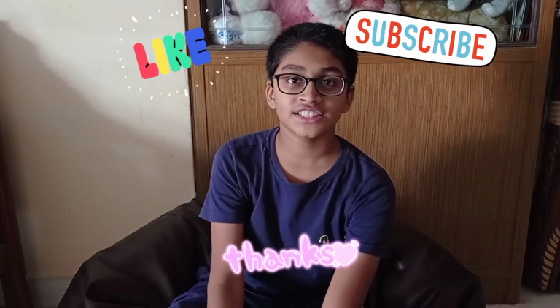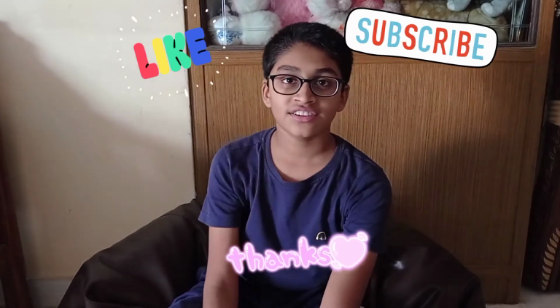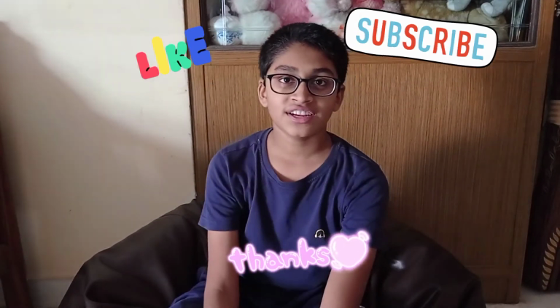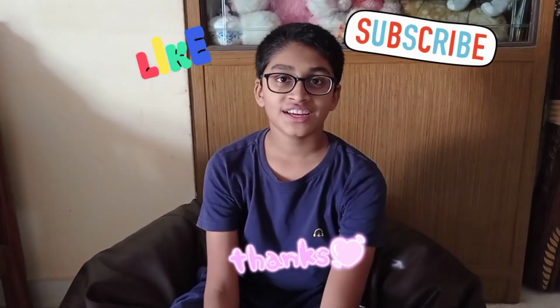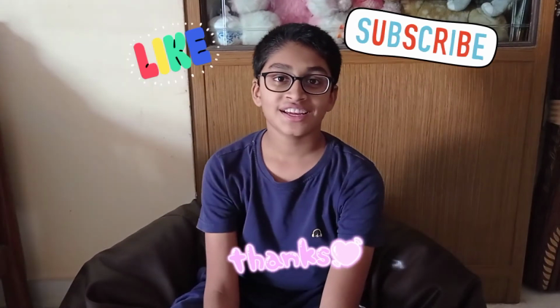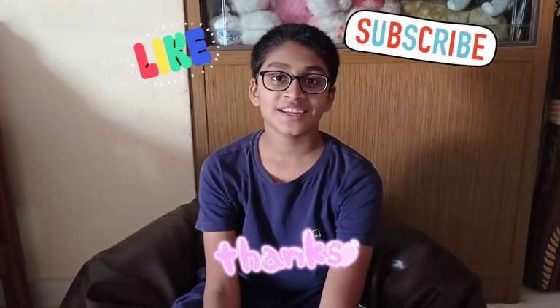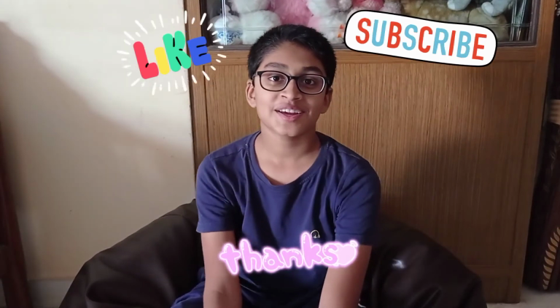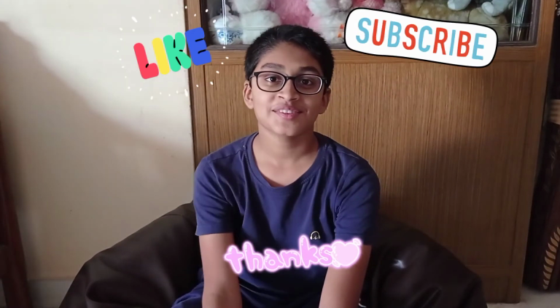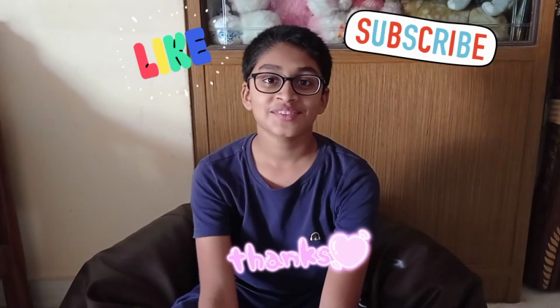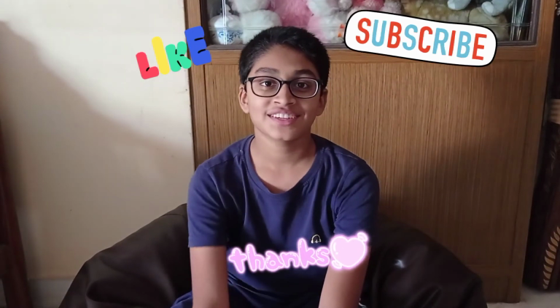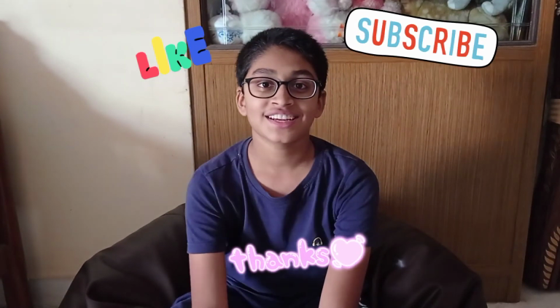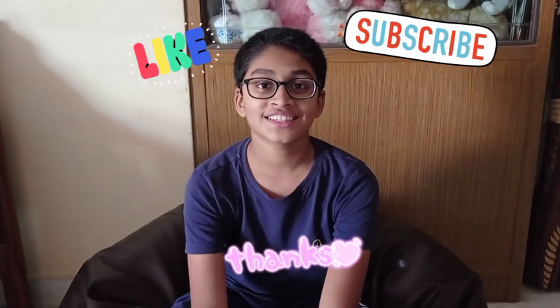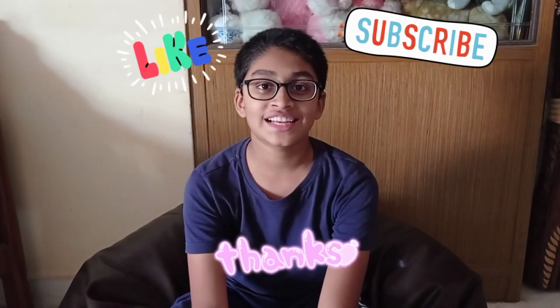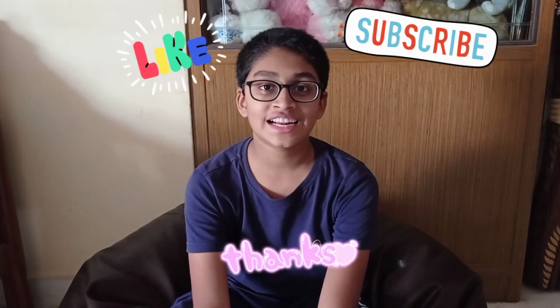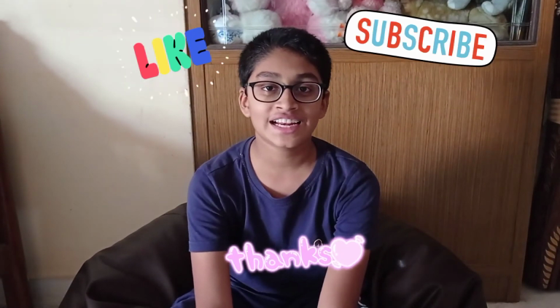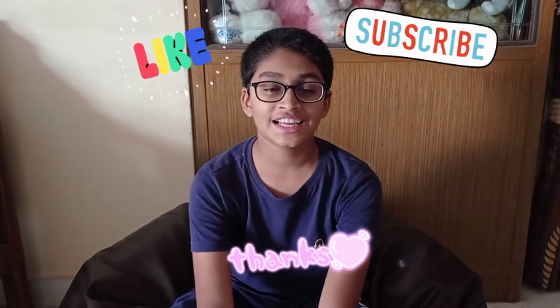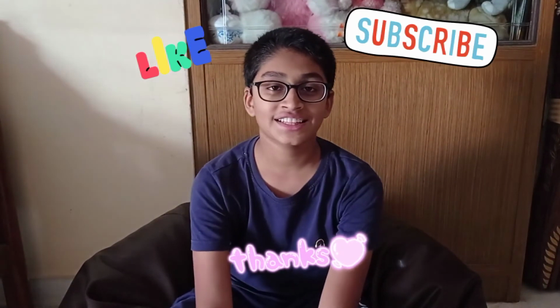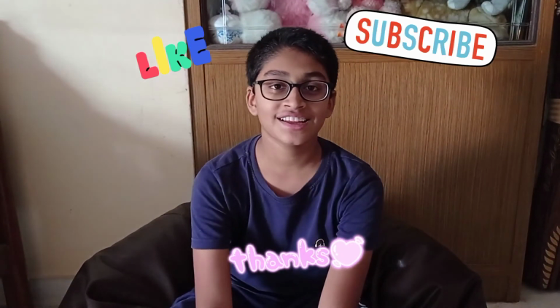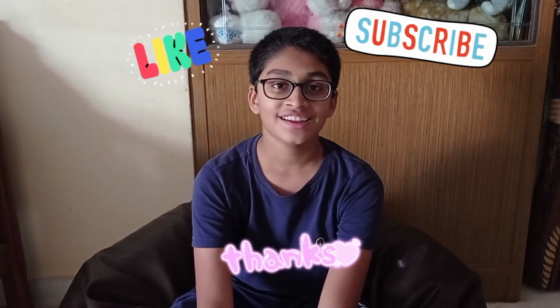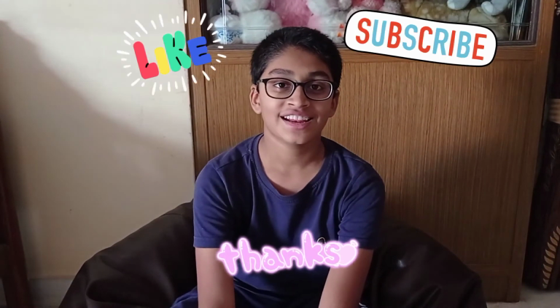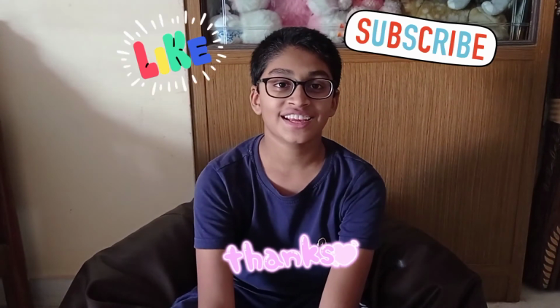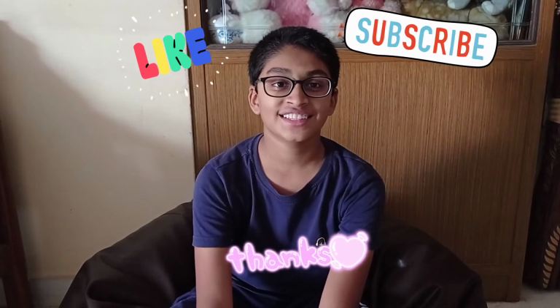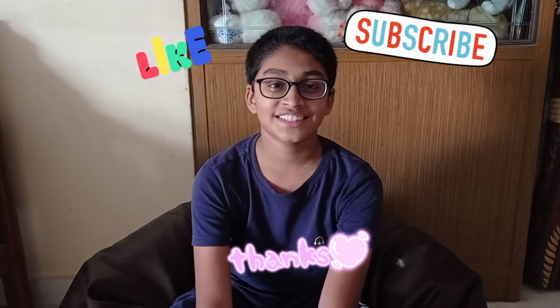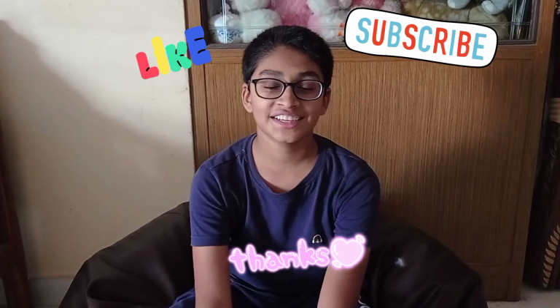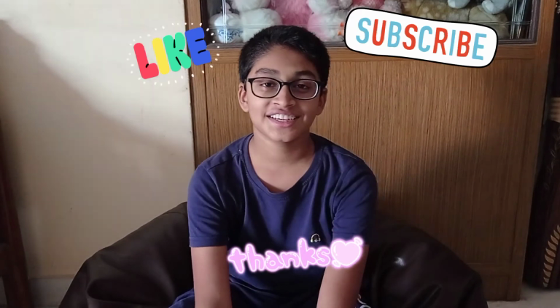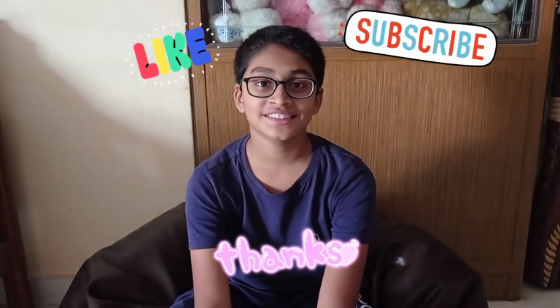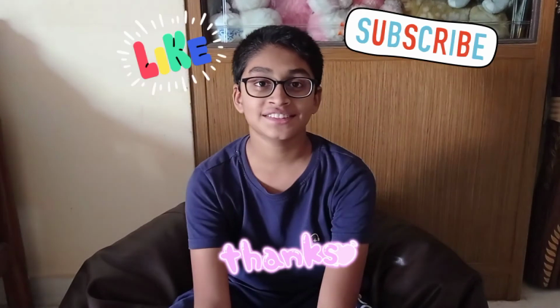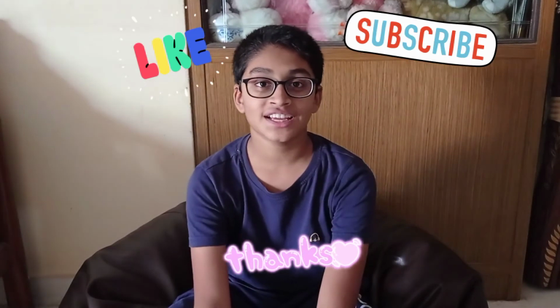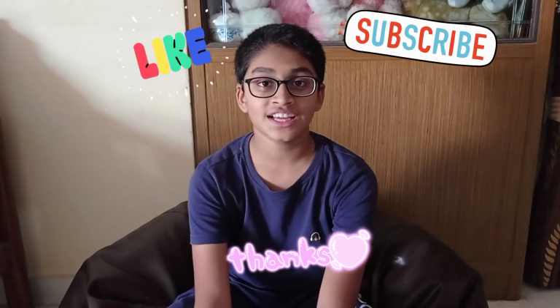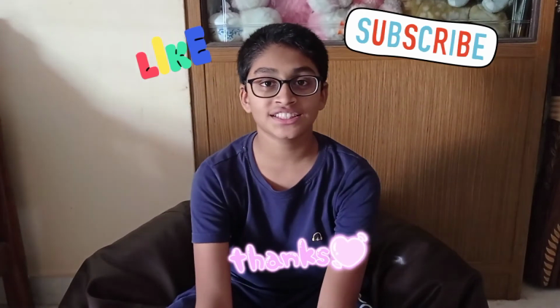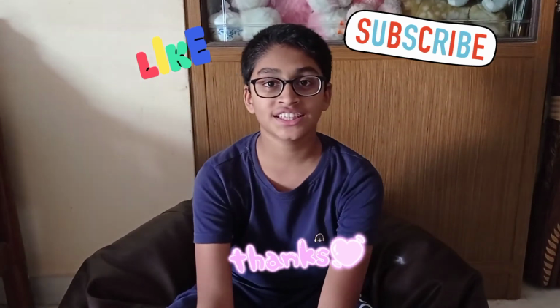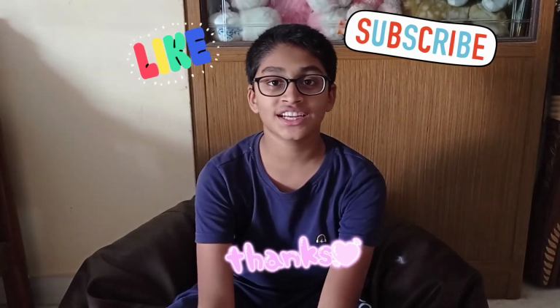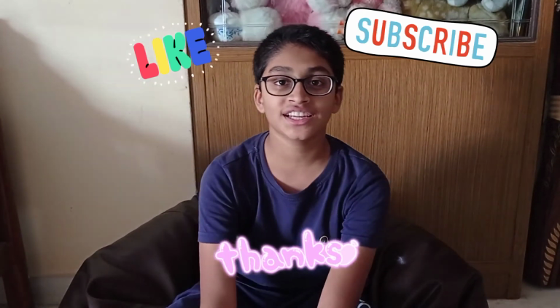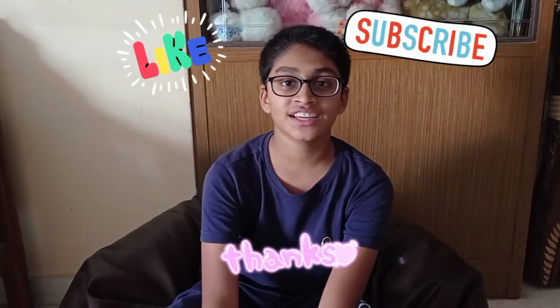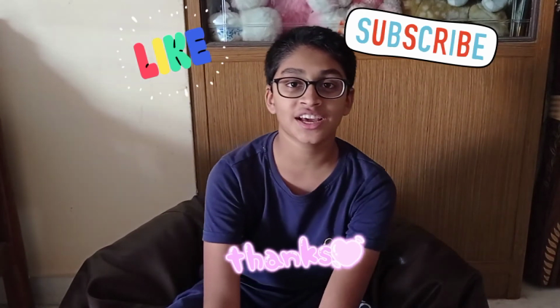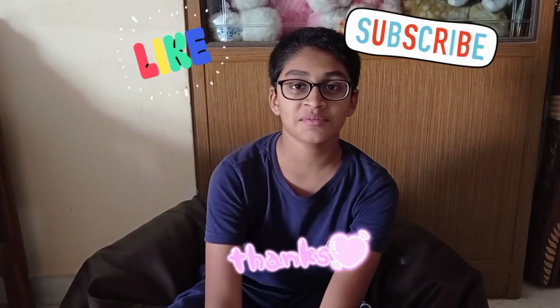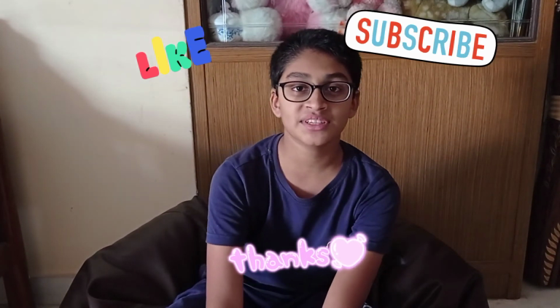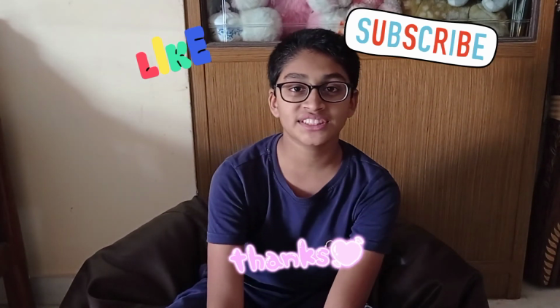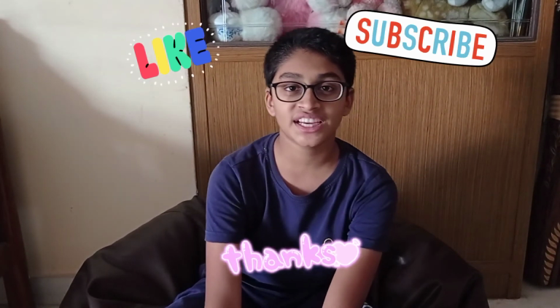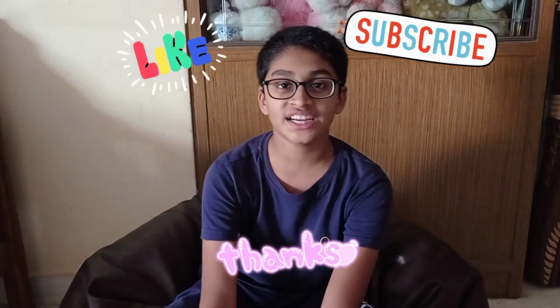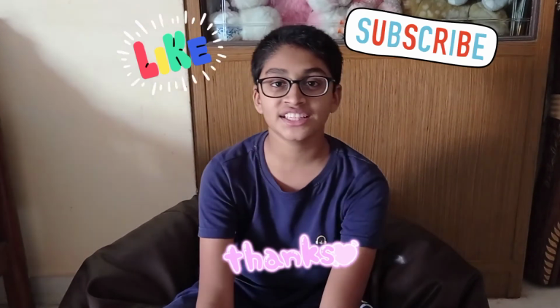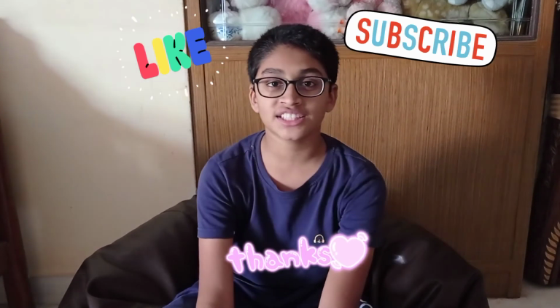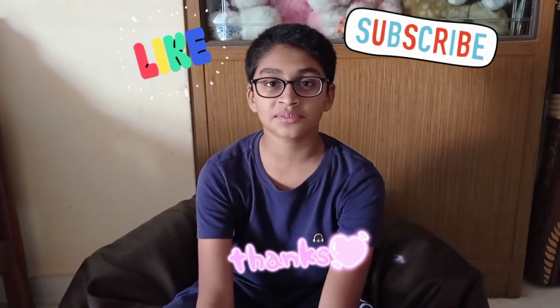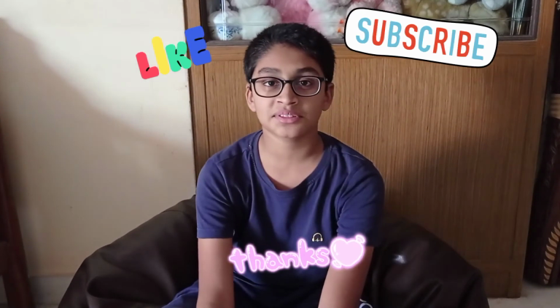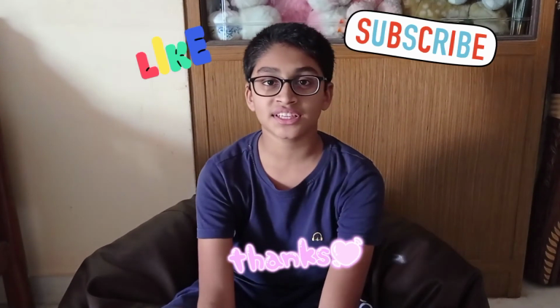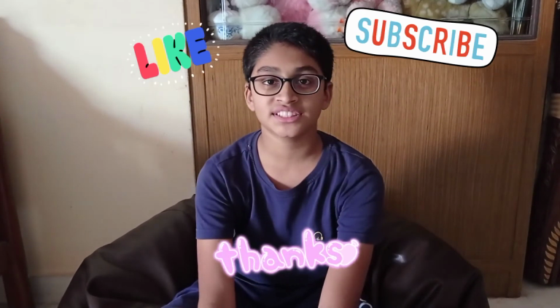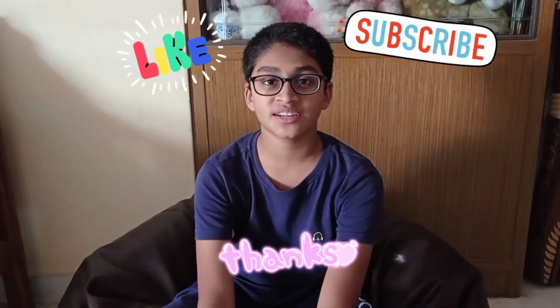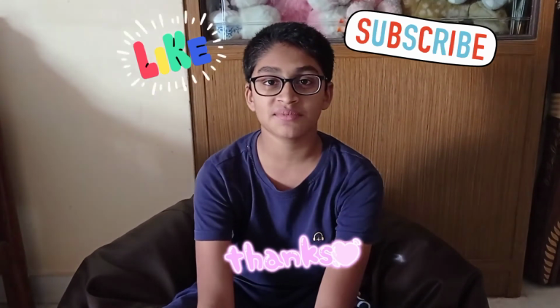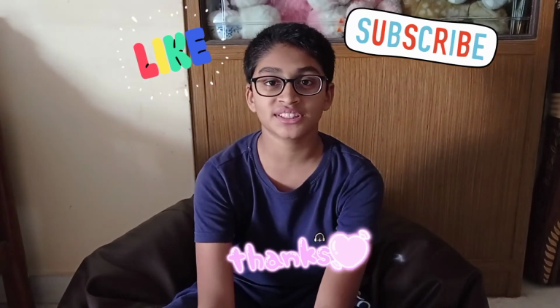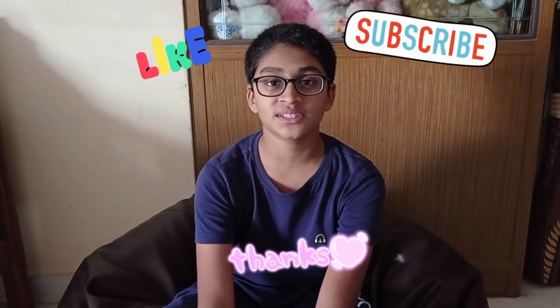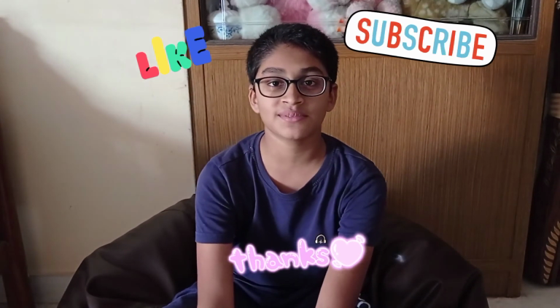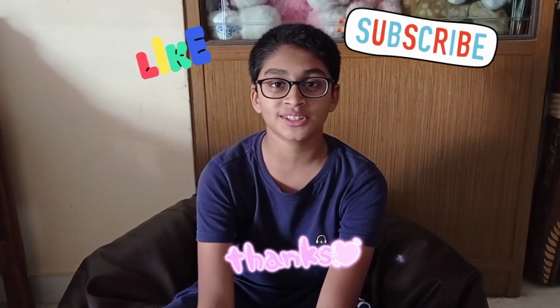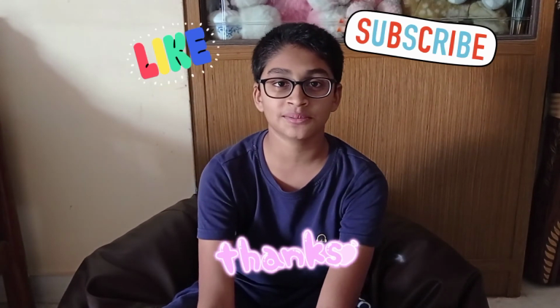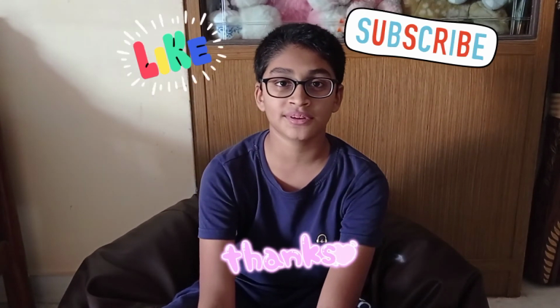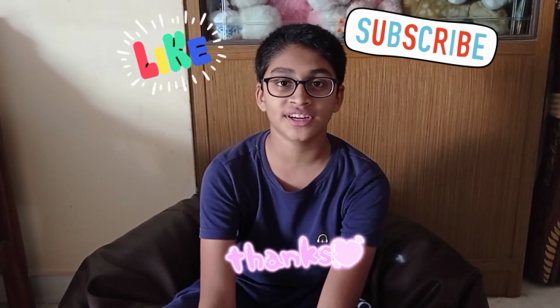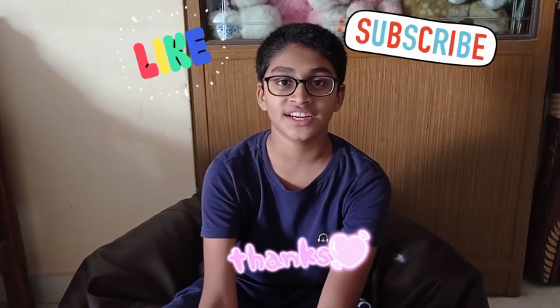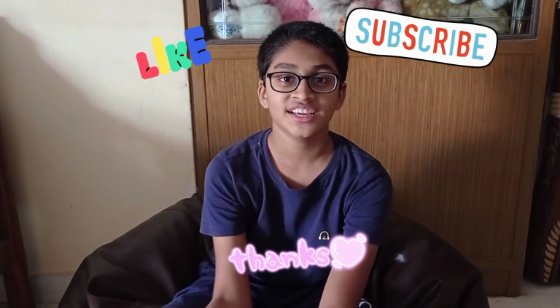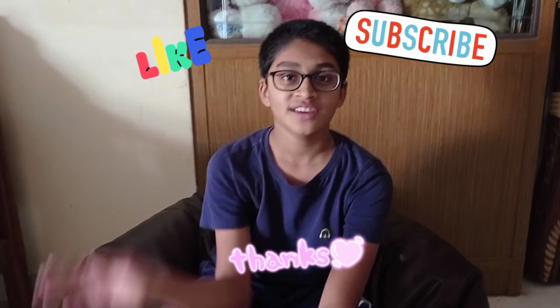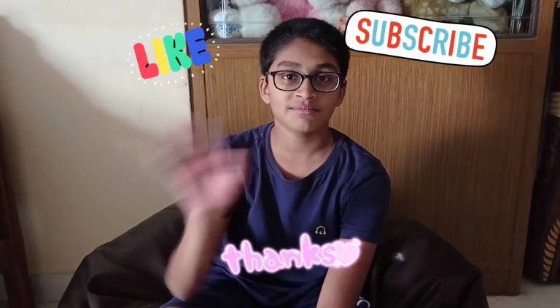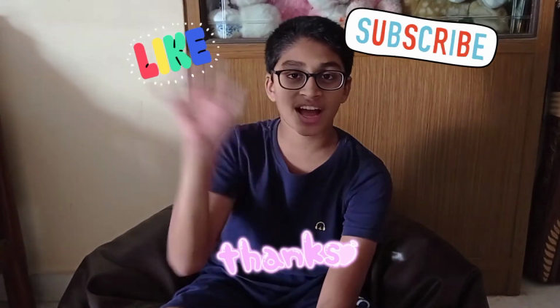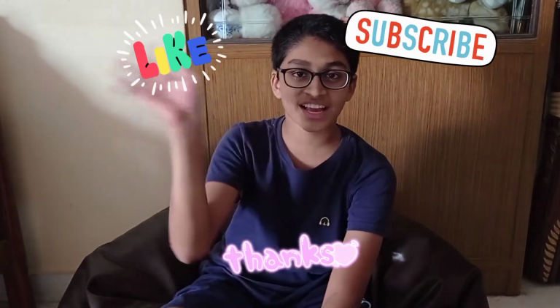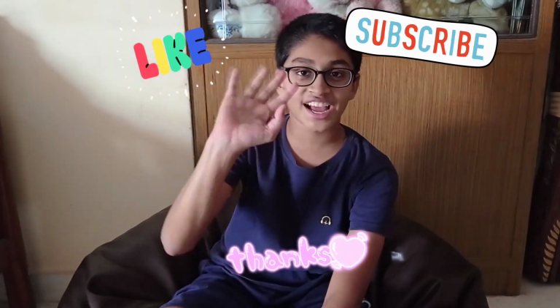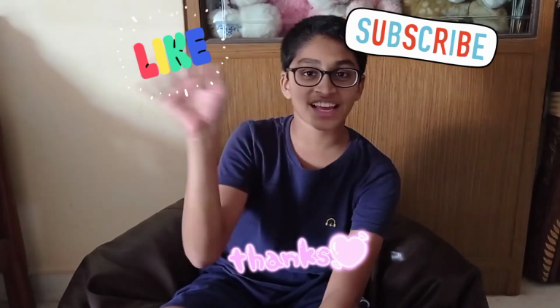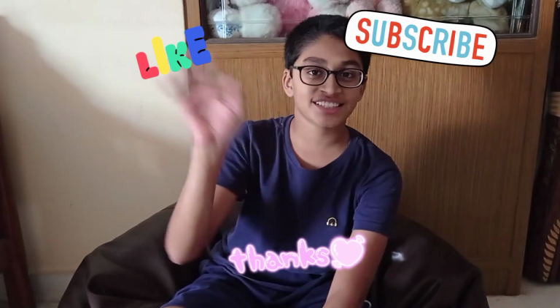Guys, this video is going to be — like, share, comment and subscribe. Bye, guys!